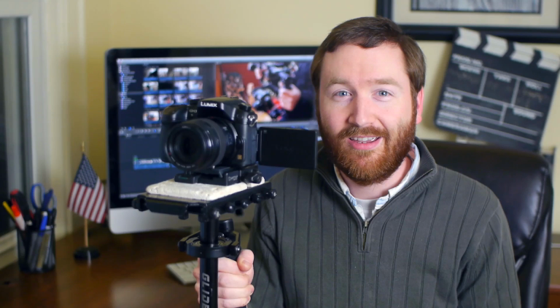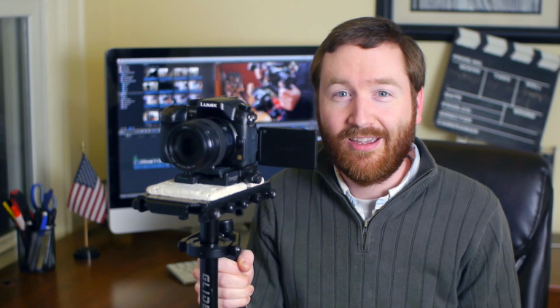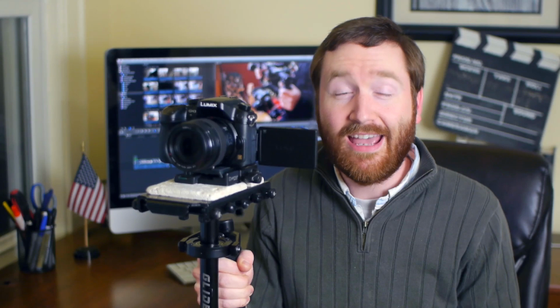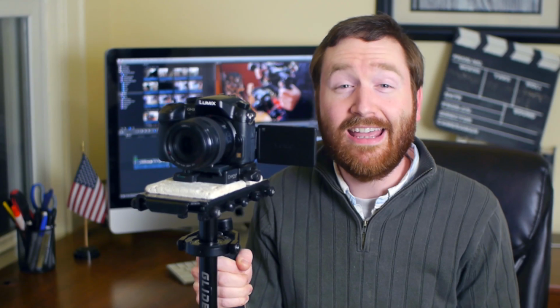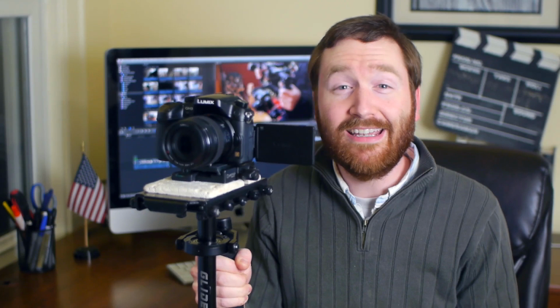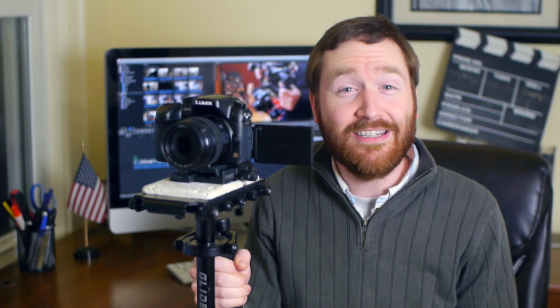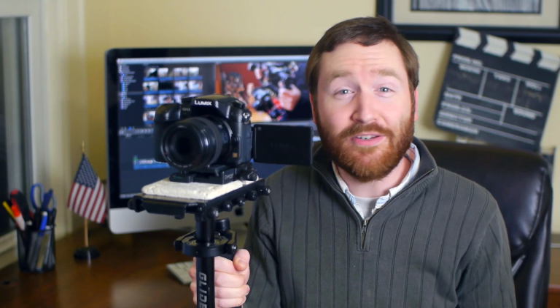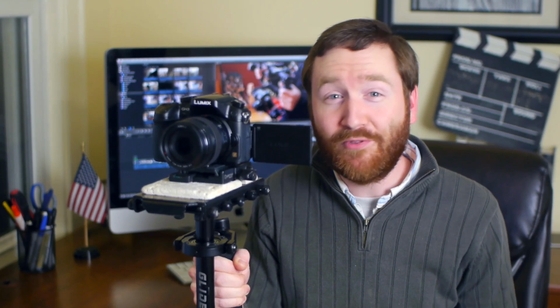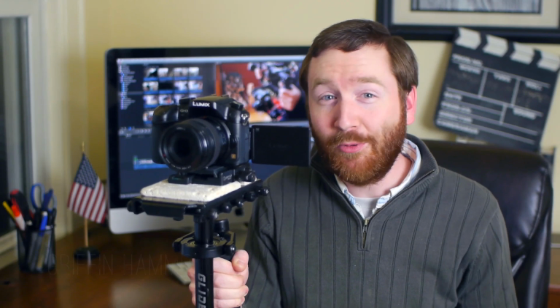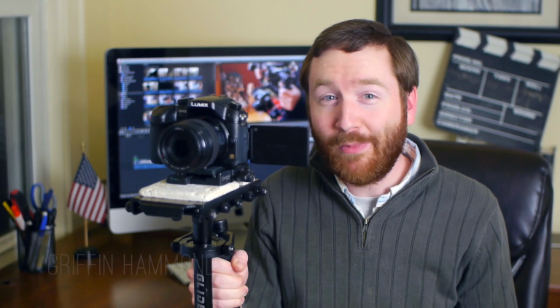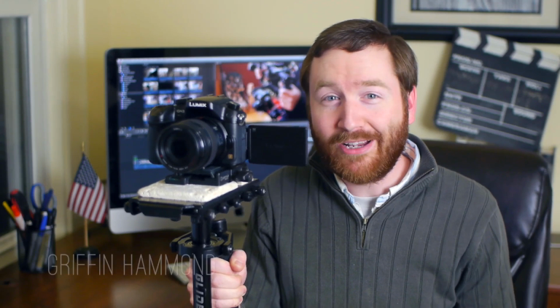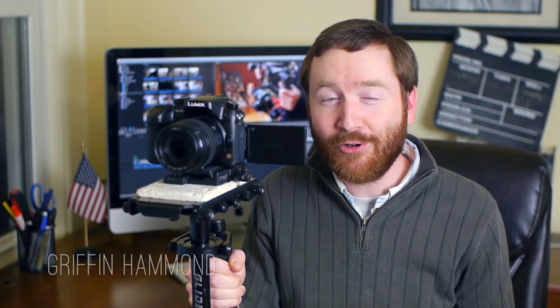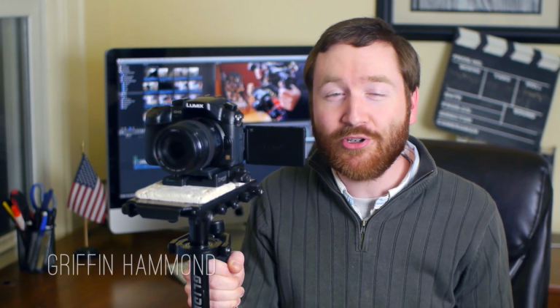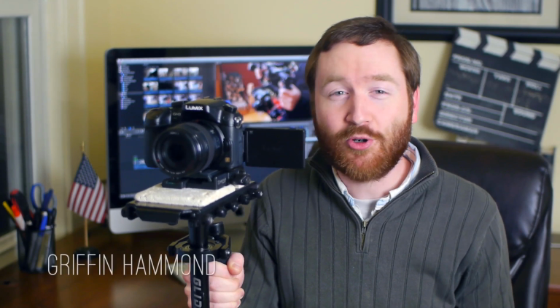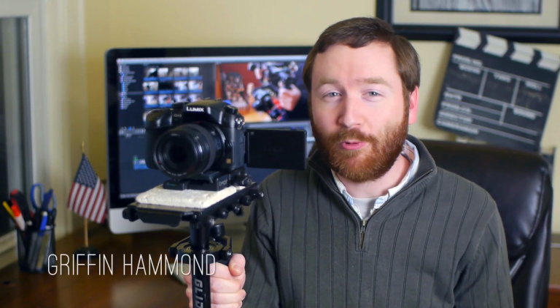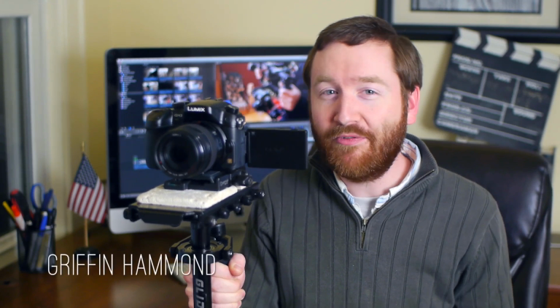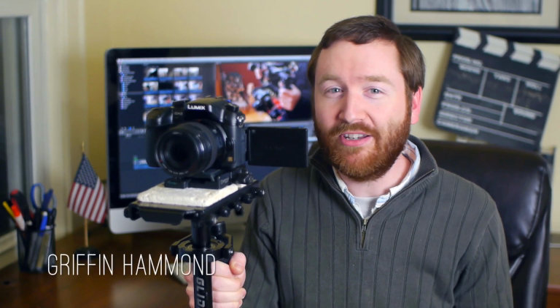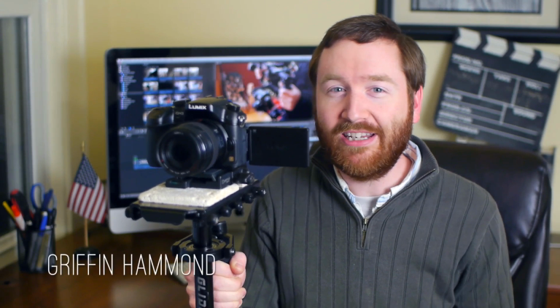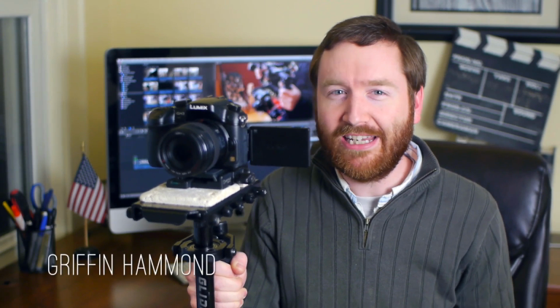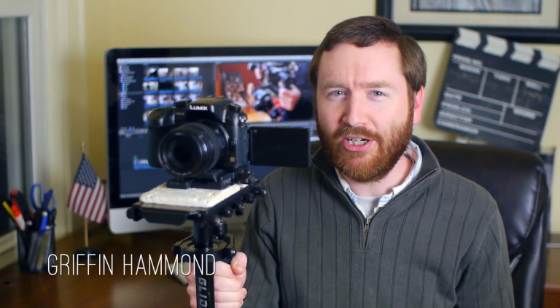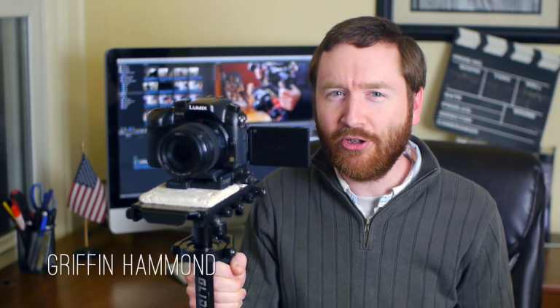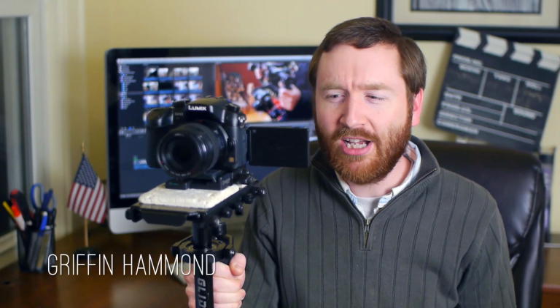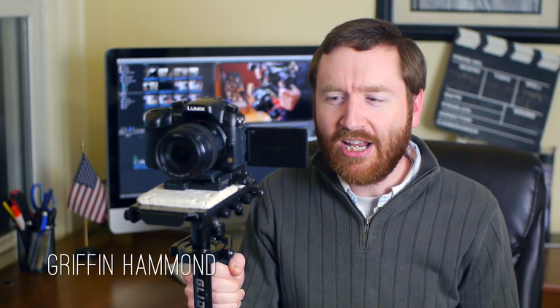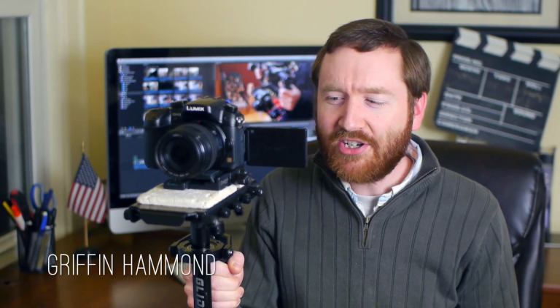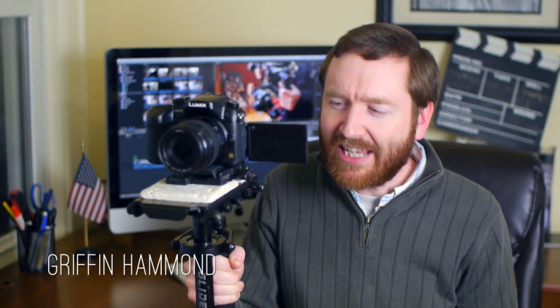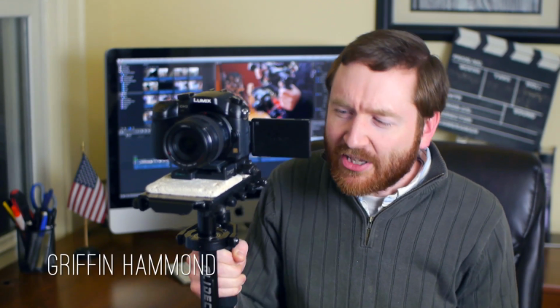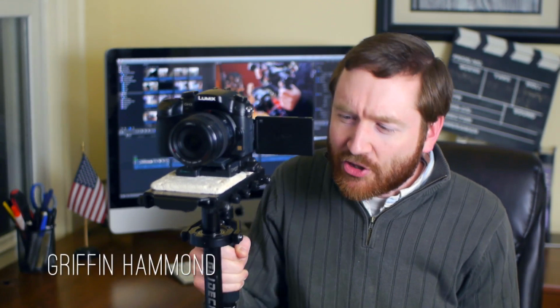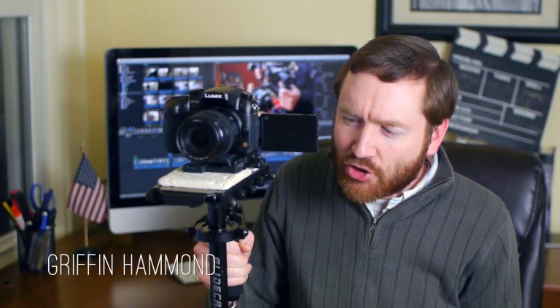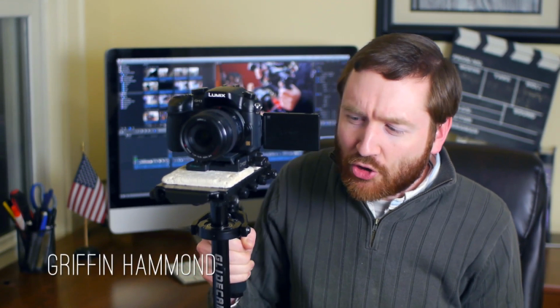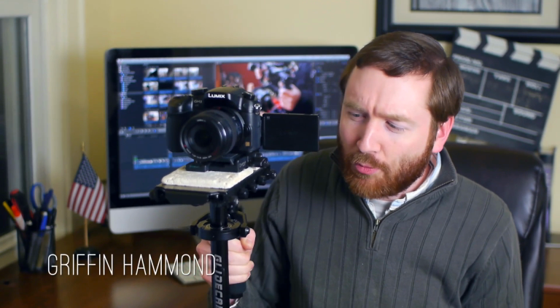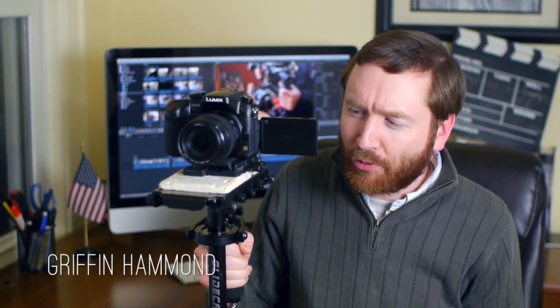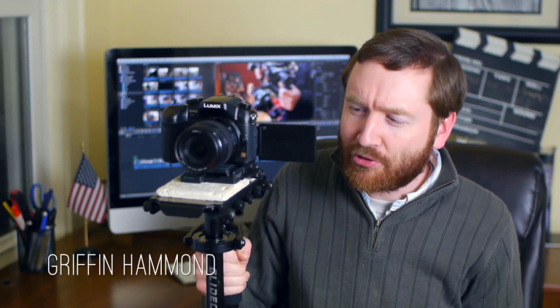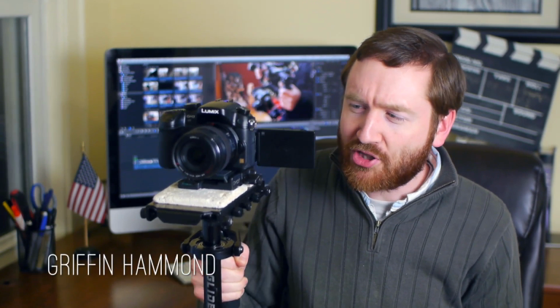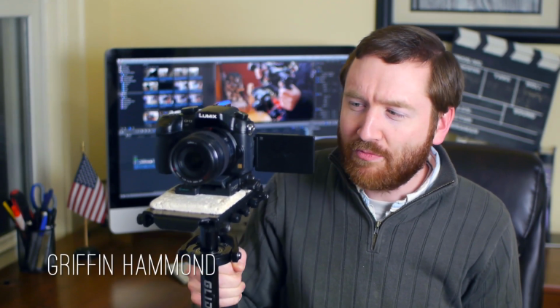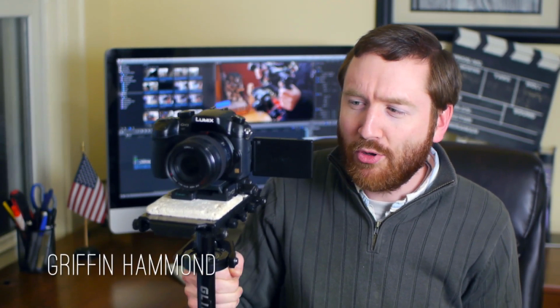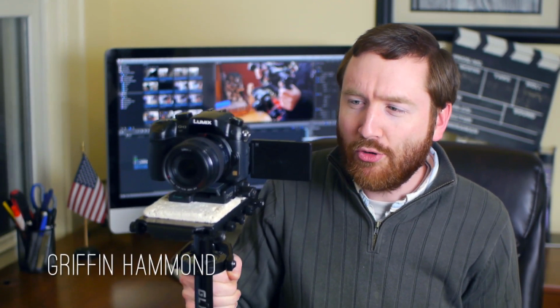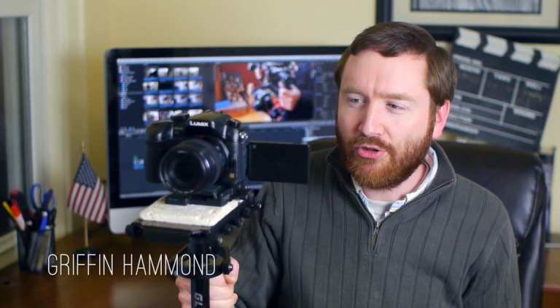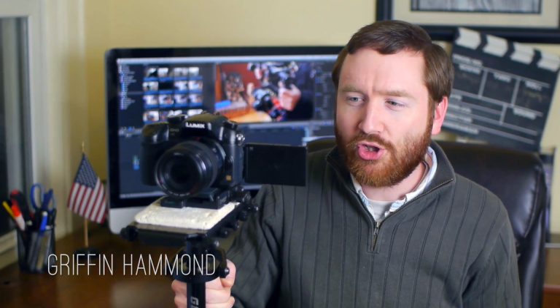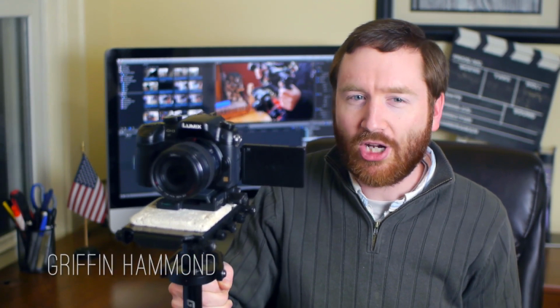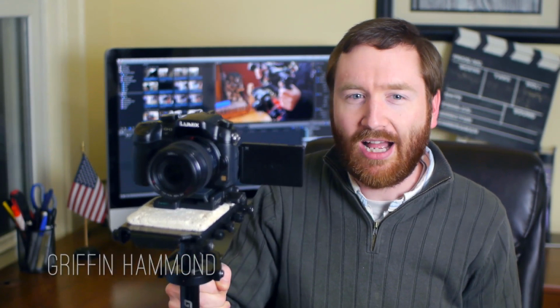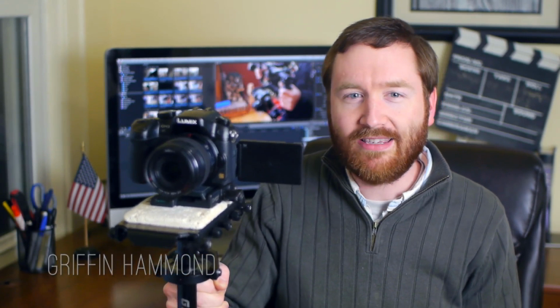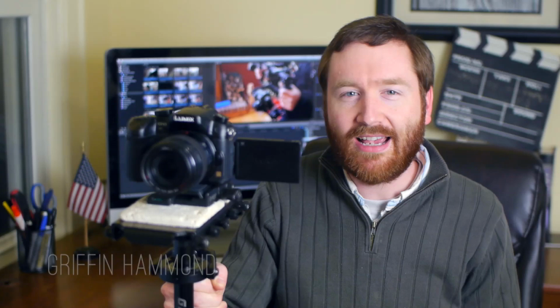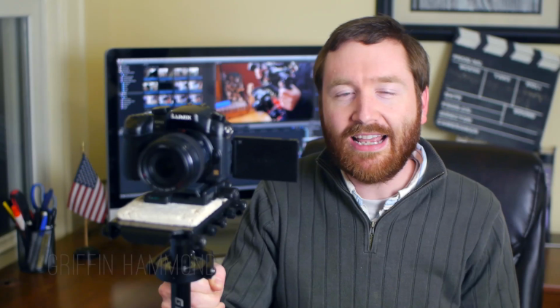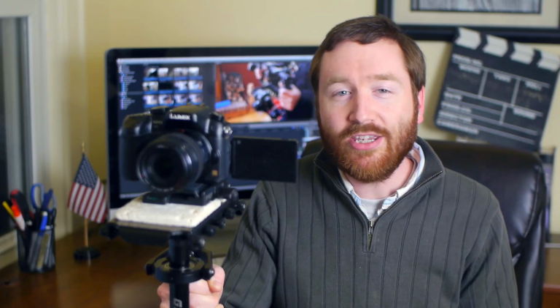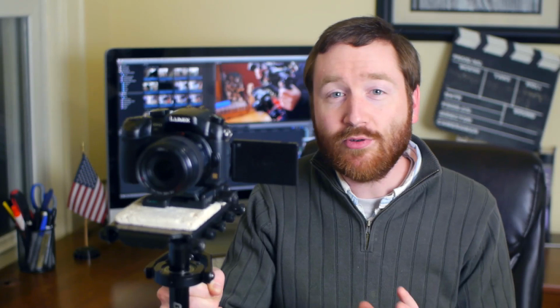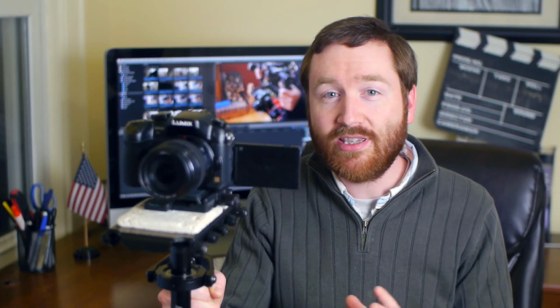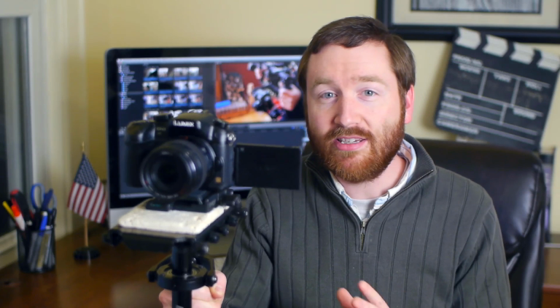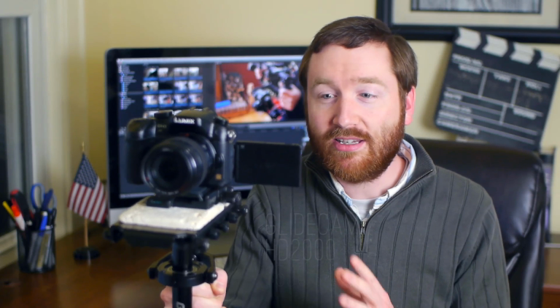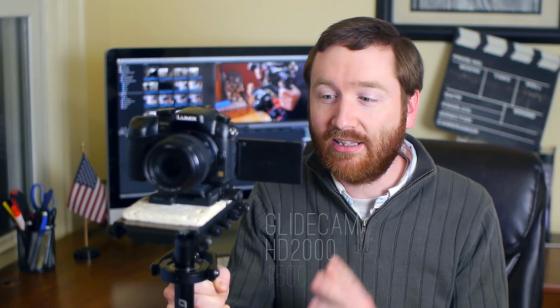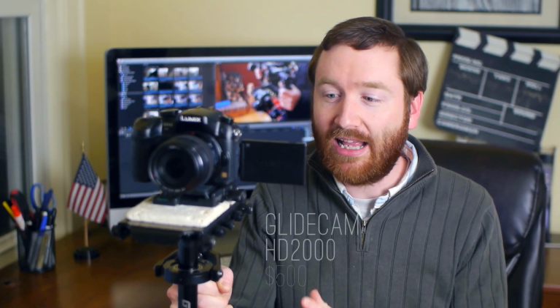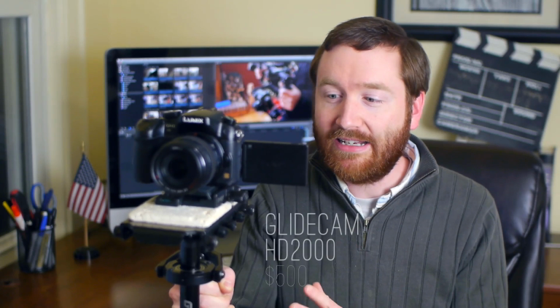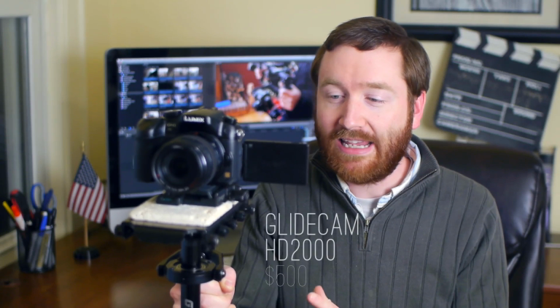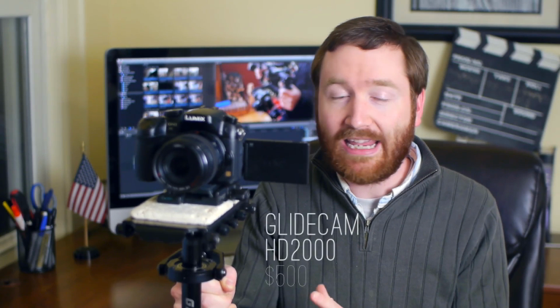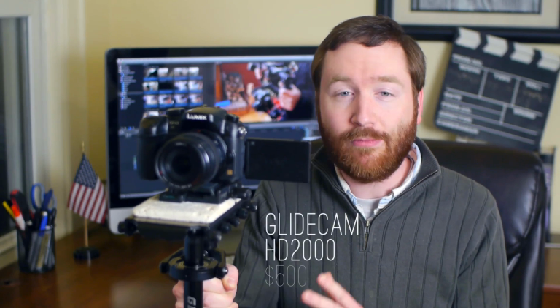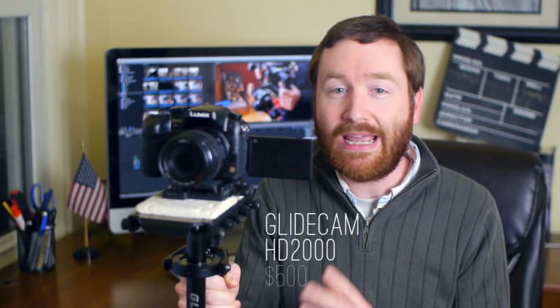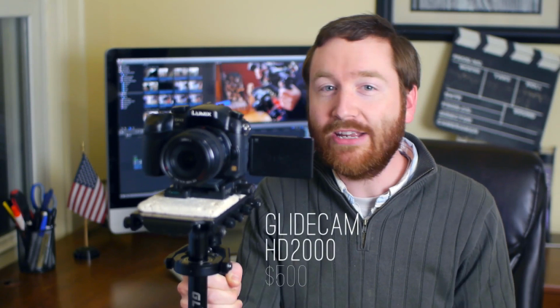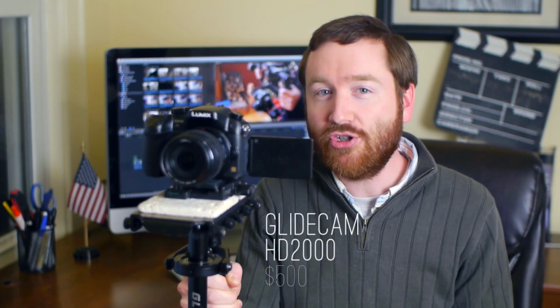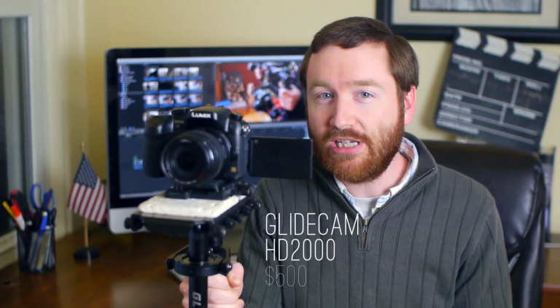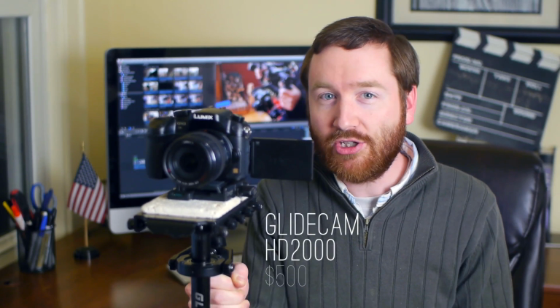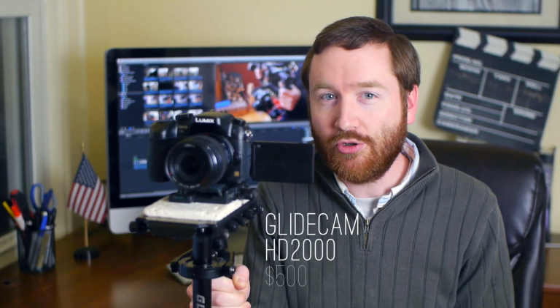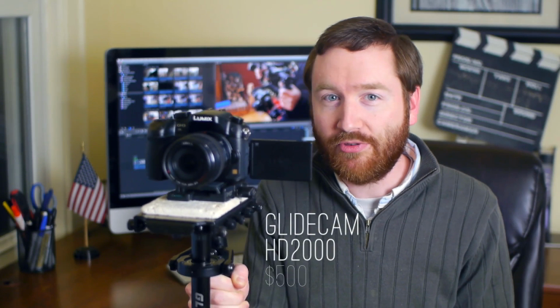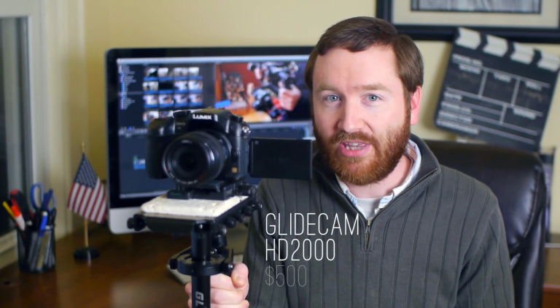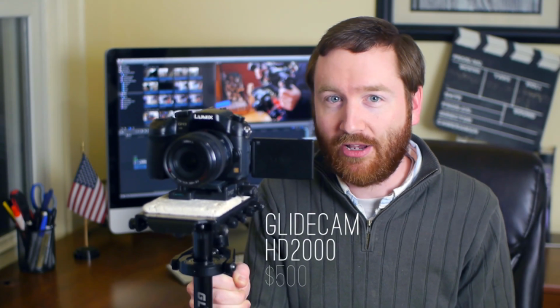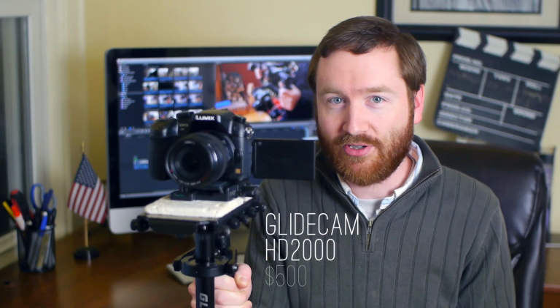Hey indie filmmakers, Griffin here. To get super smooth shots, I use this GlideCam HD2000.